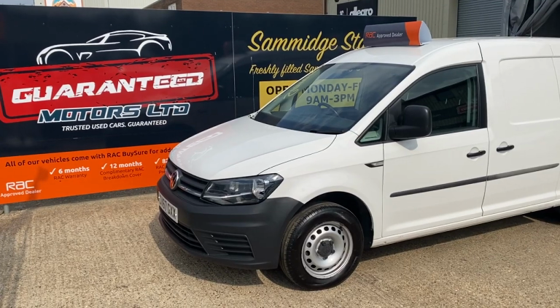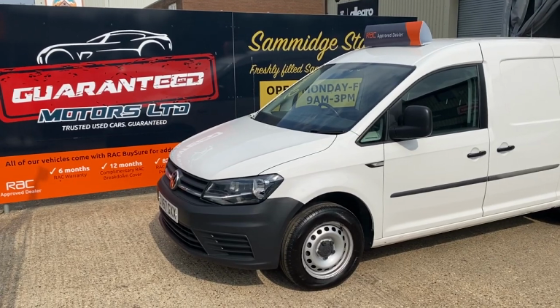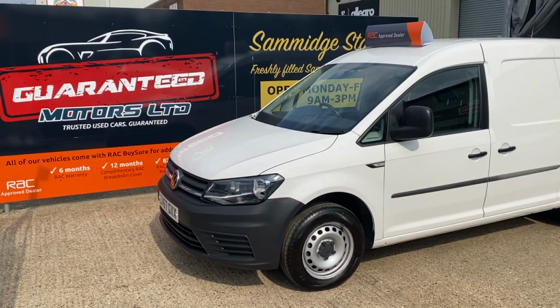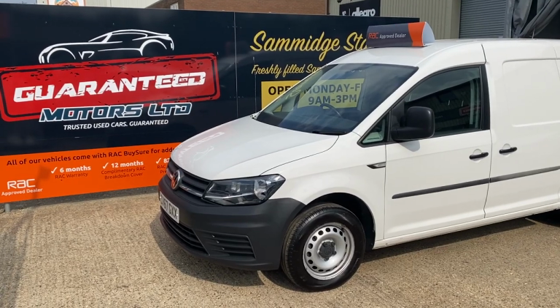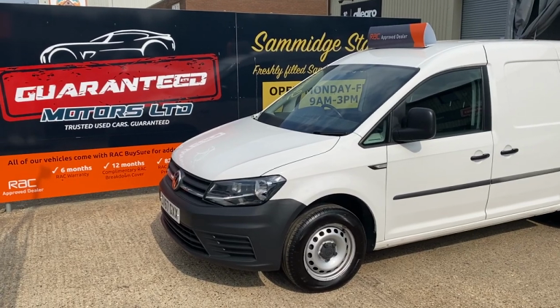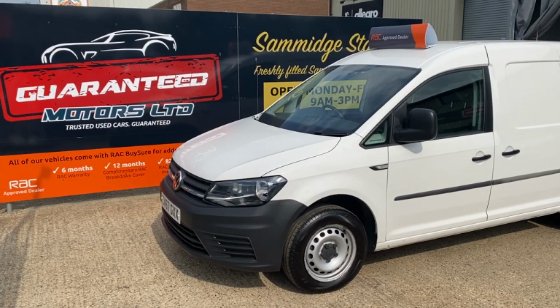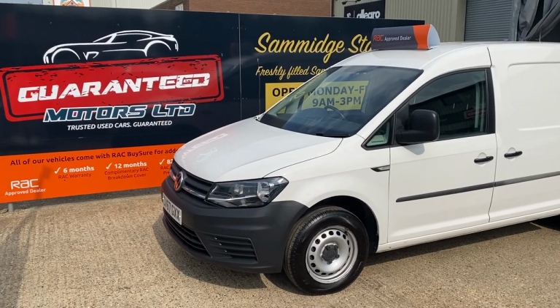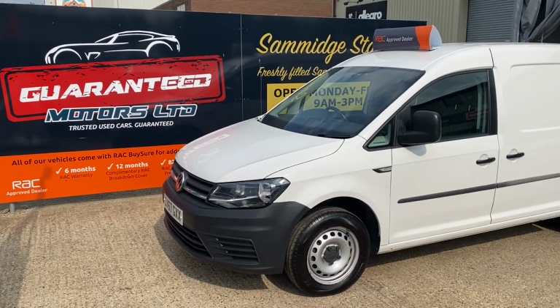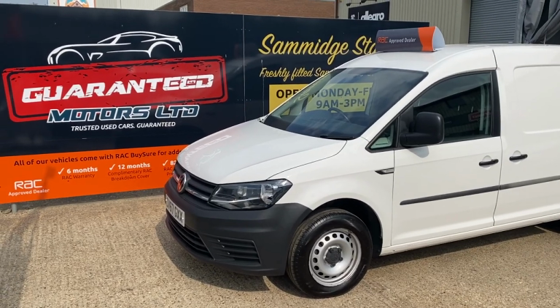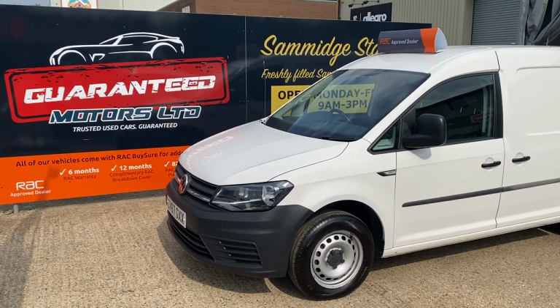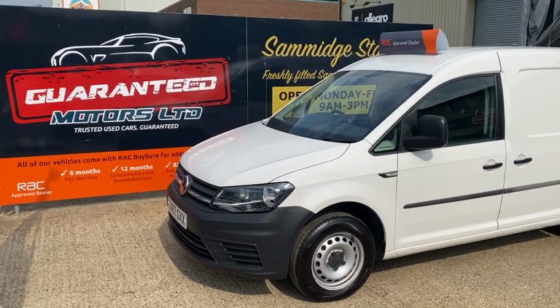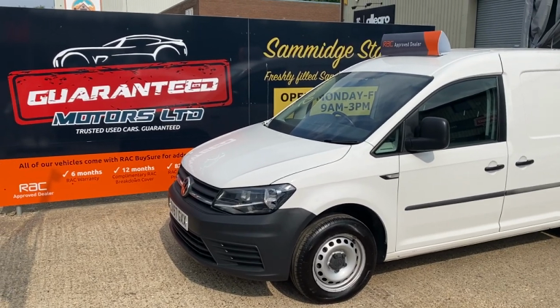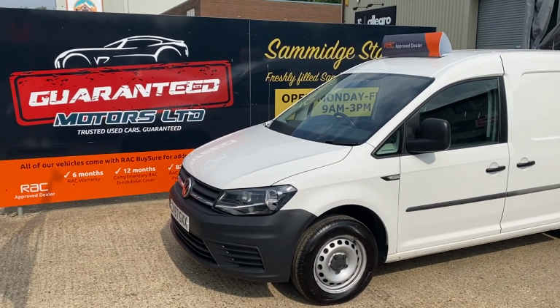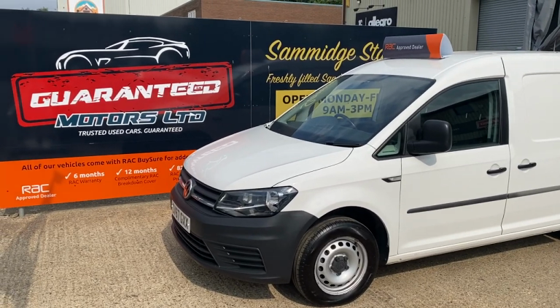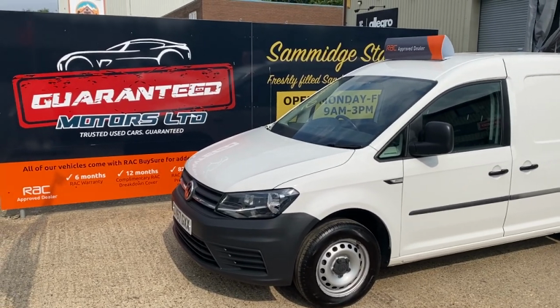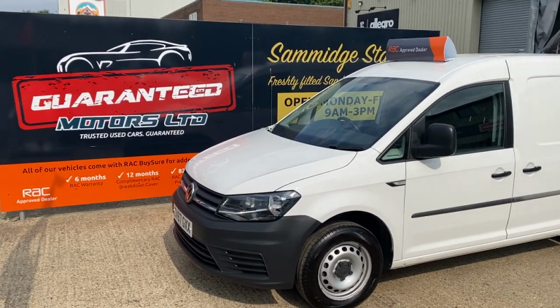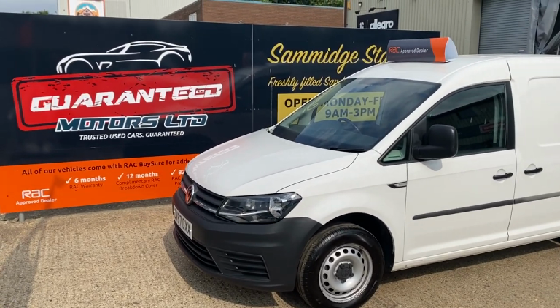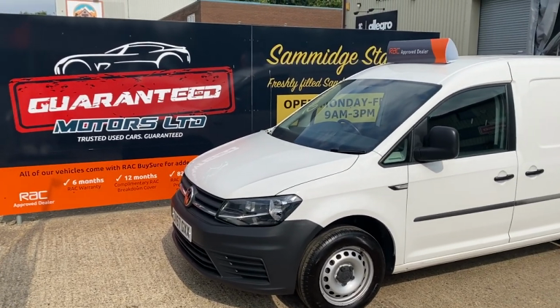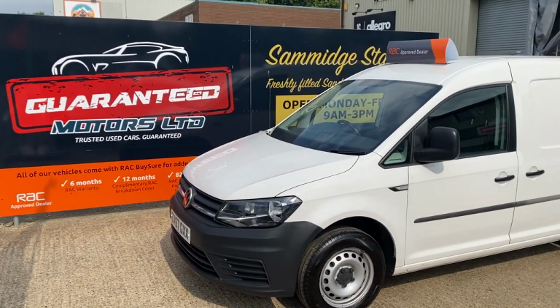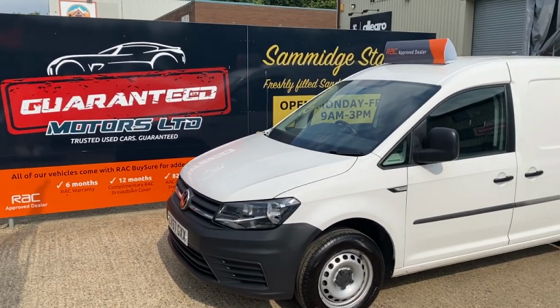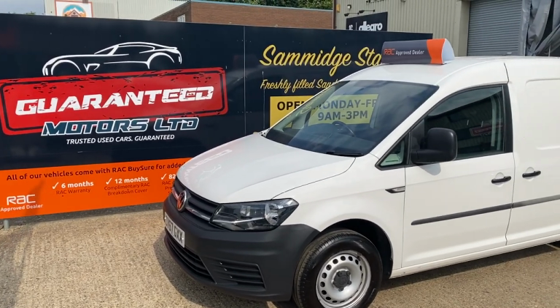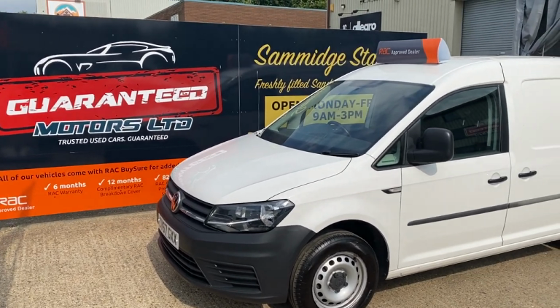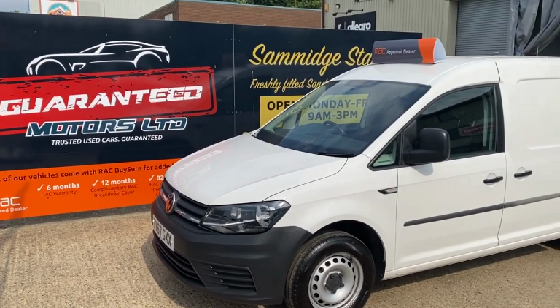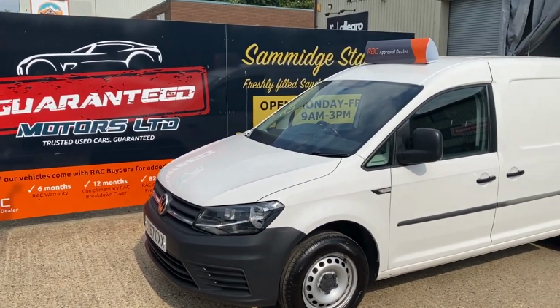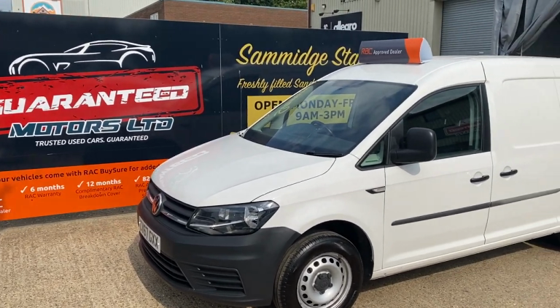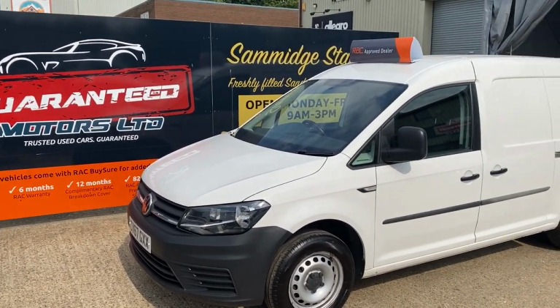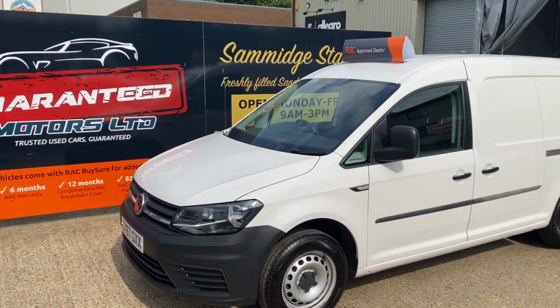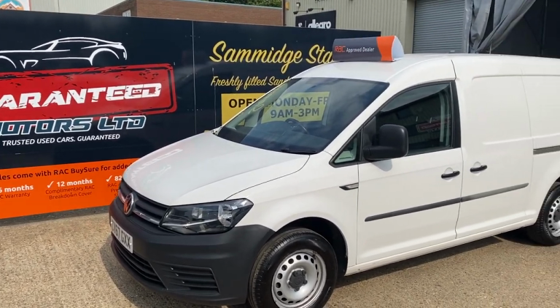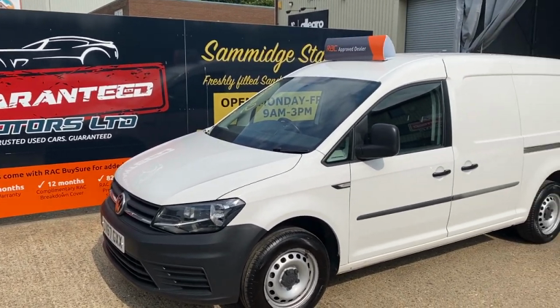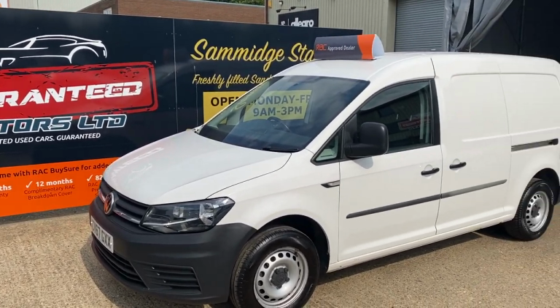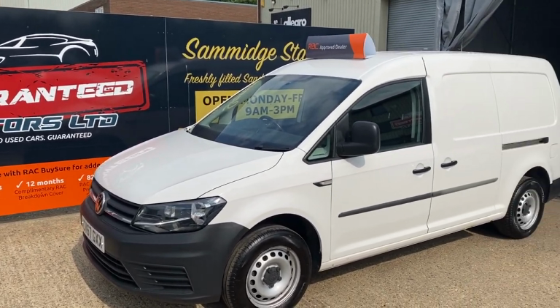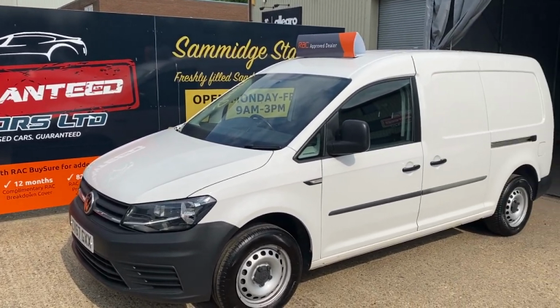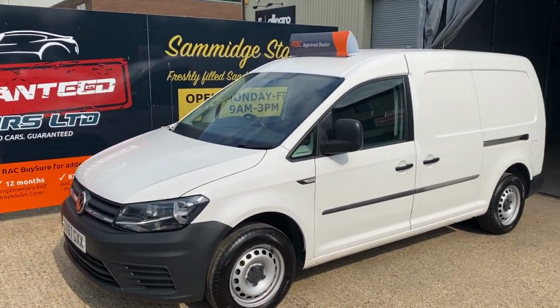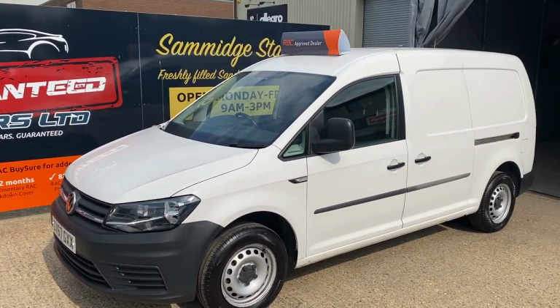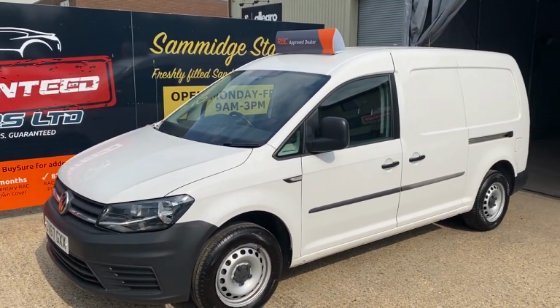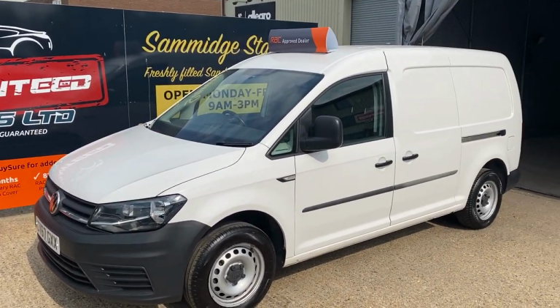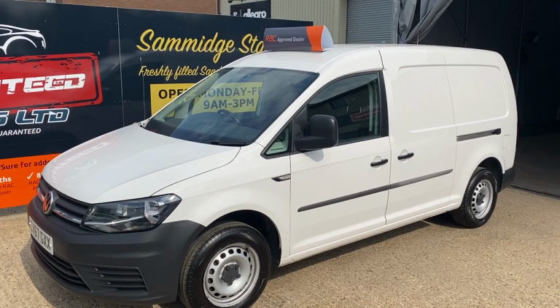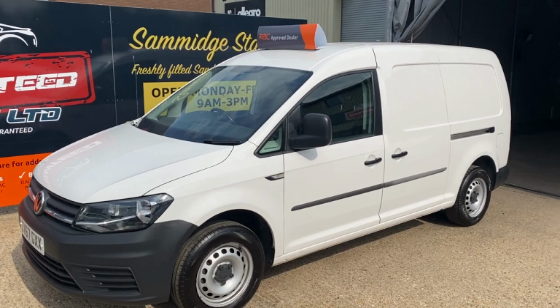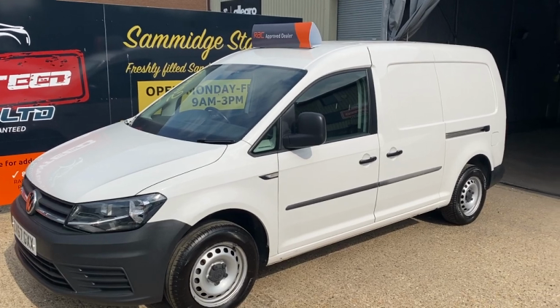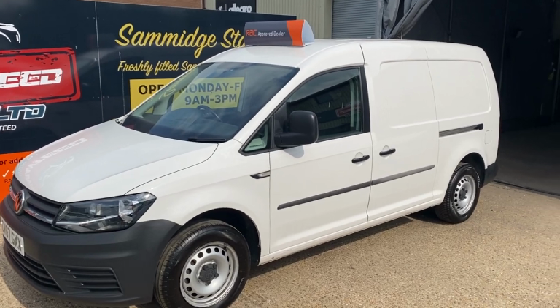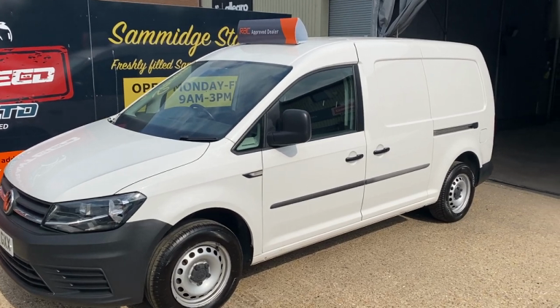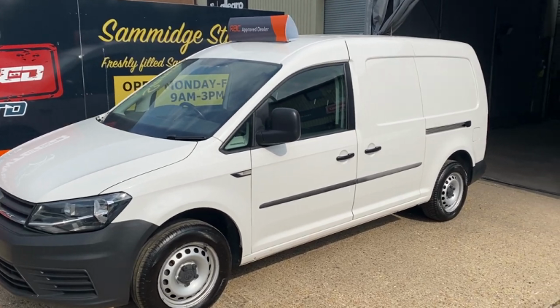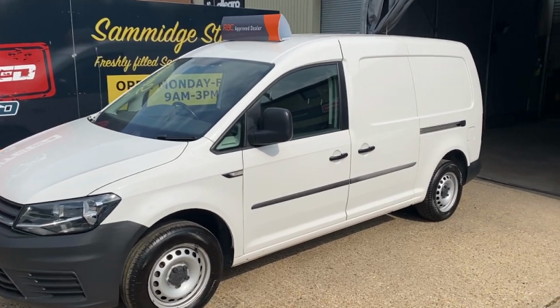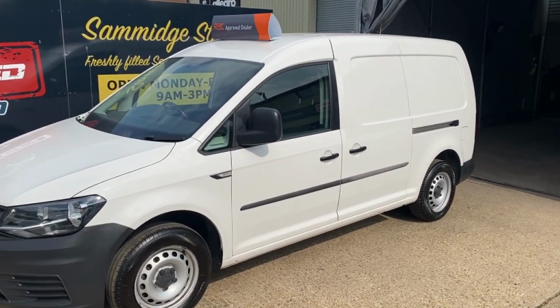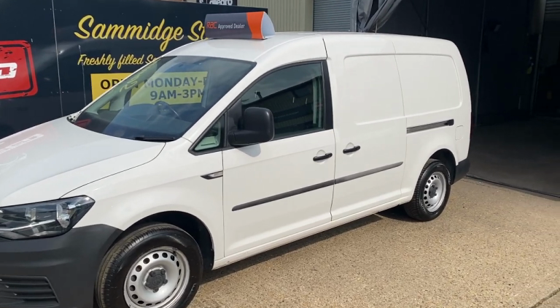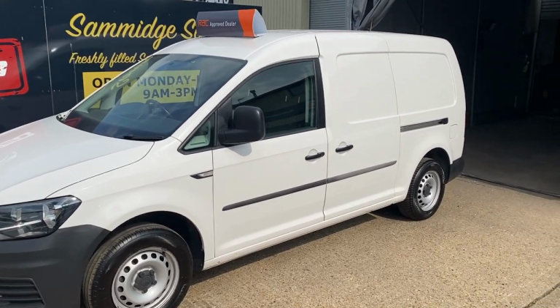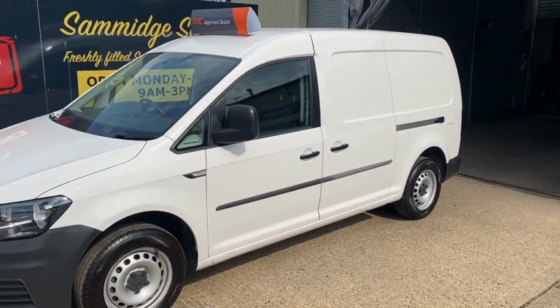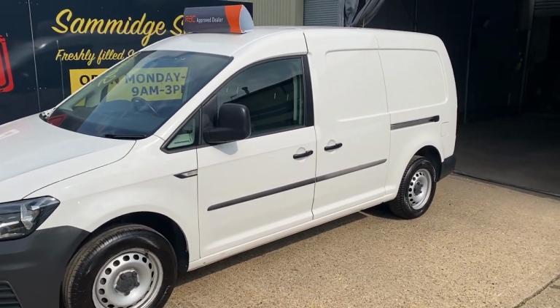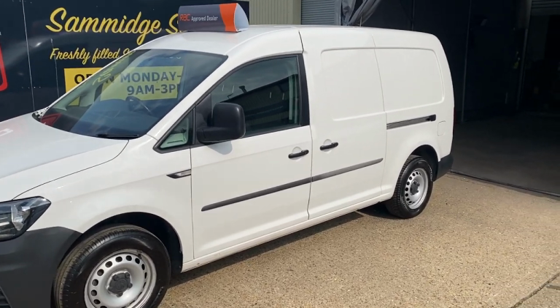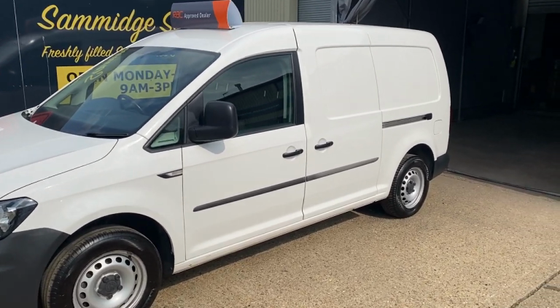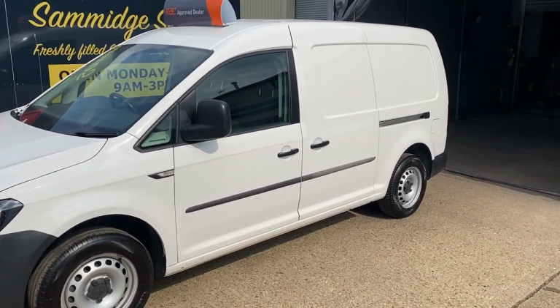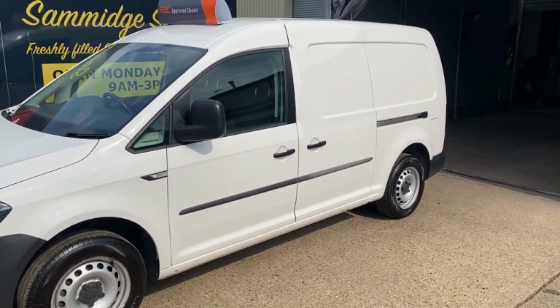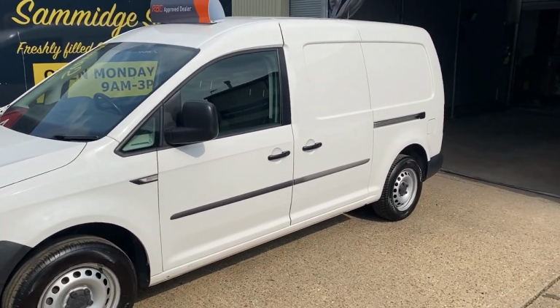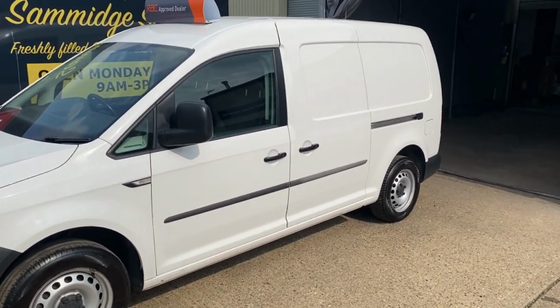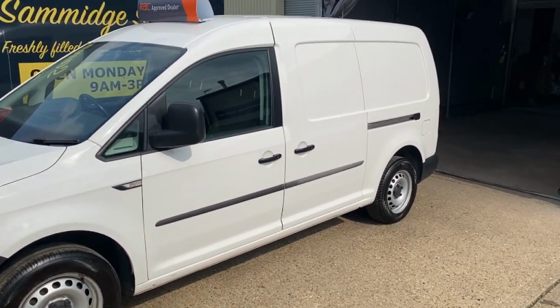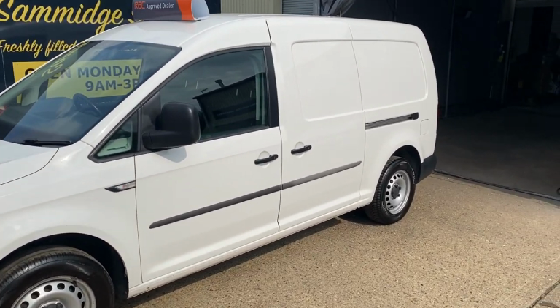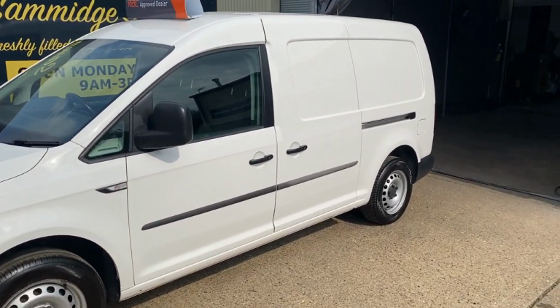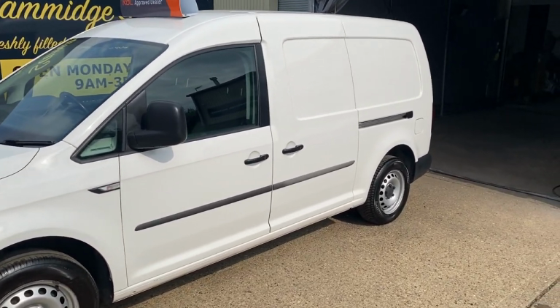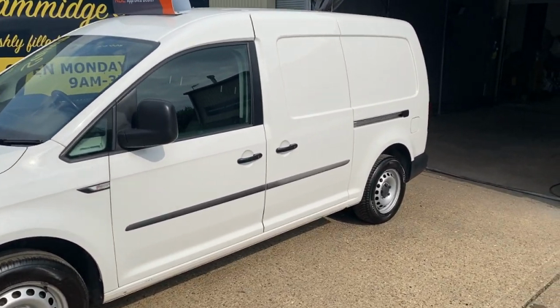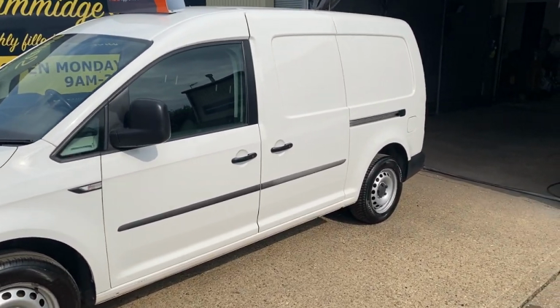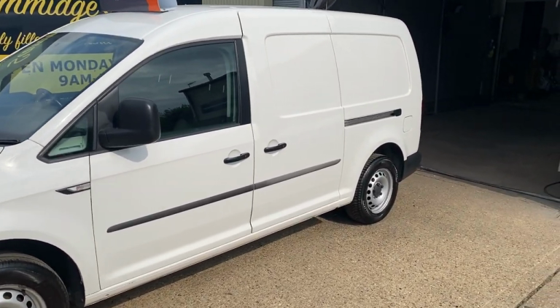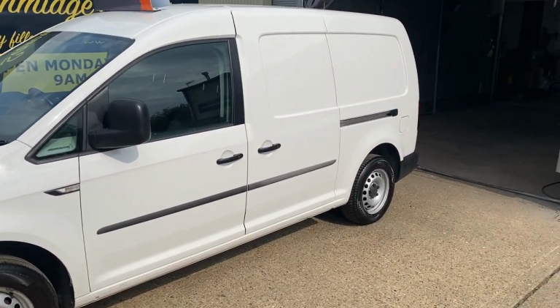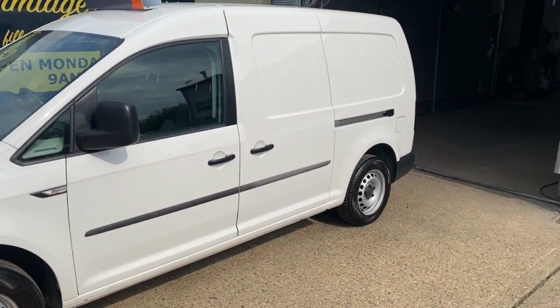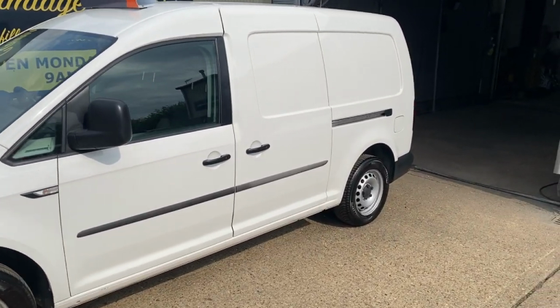Fresh into stock at Guaranteed Motors, this long wheelbase Volkswagen Caddy Van.